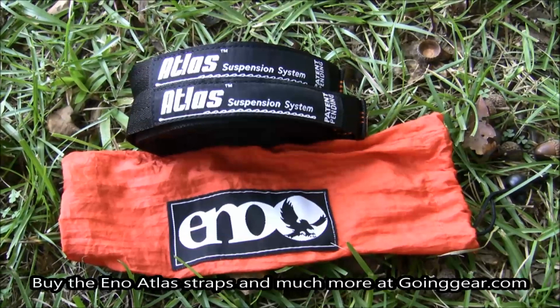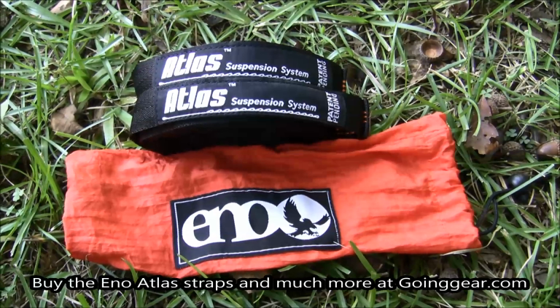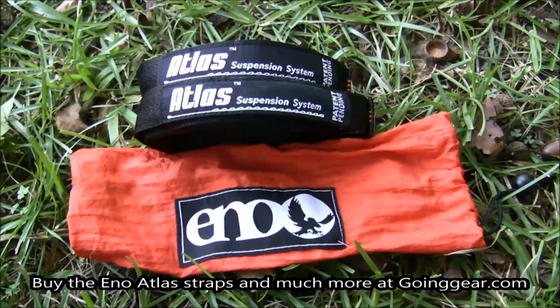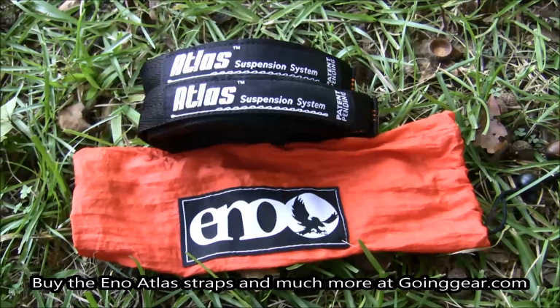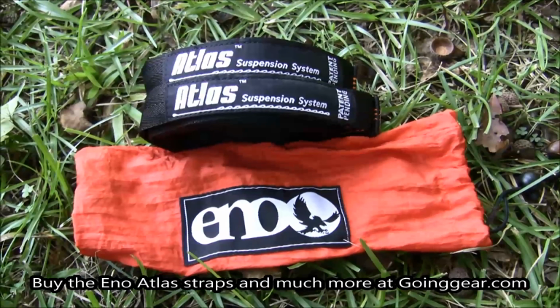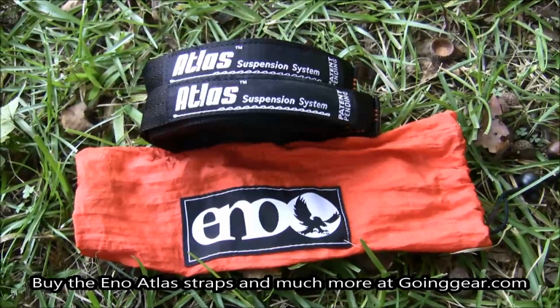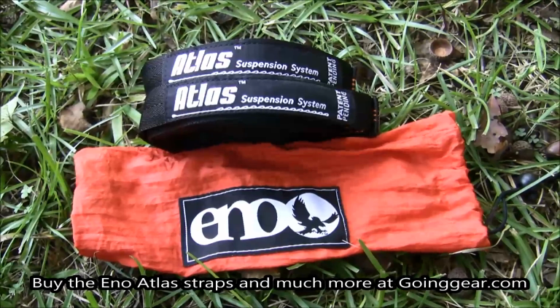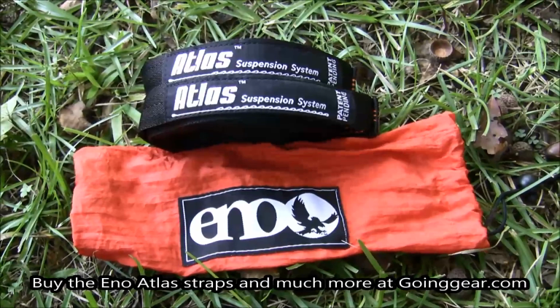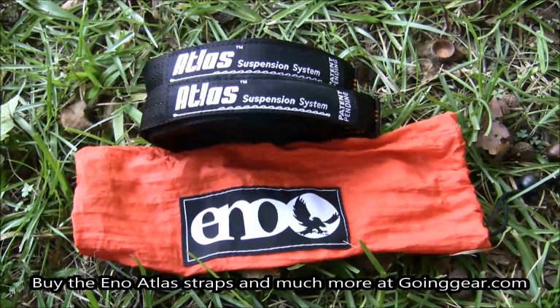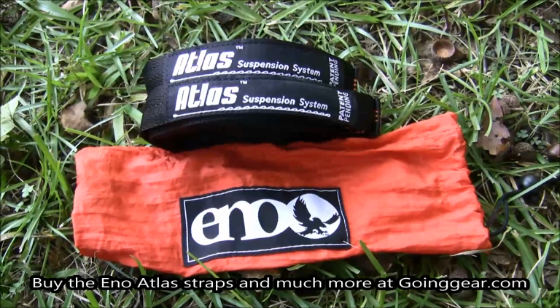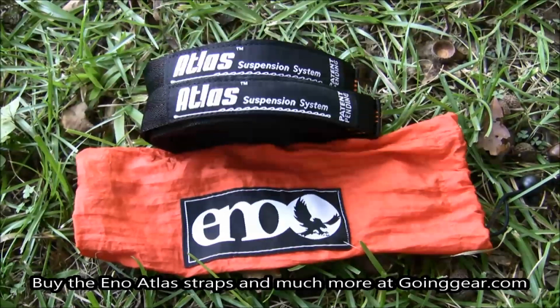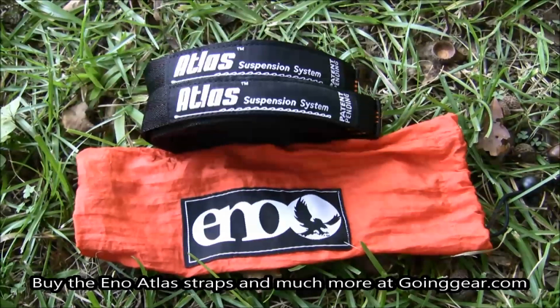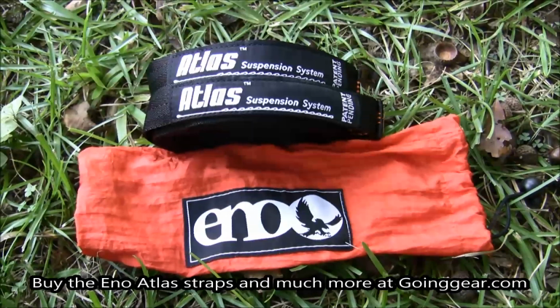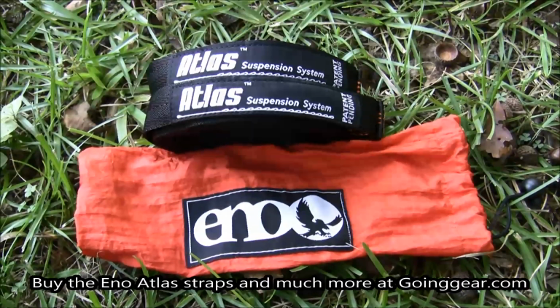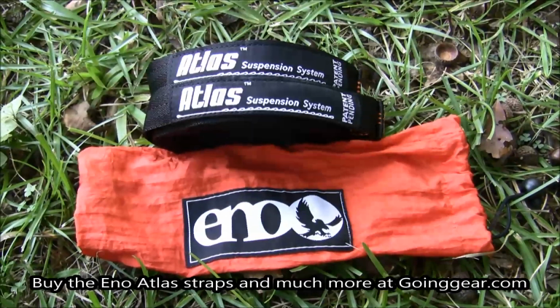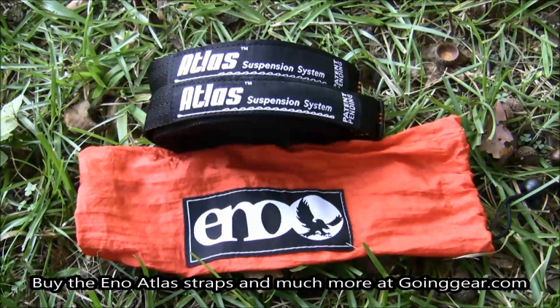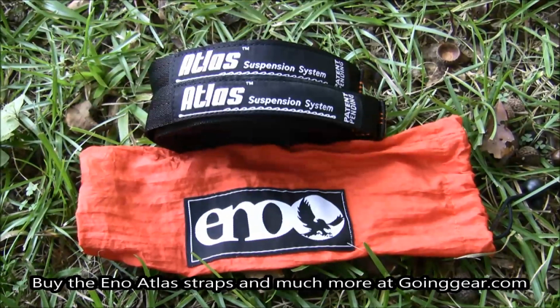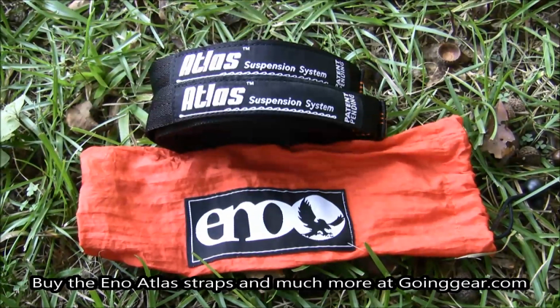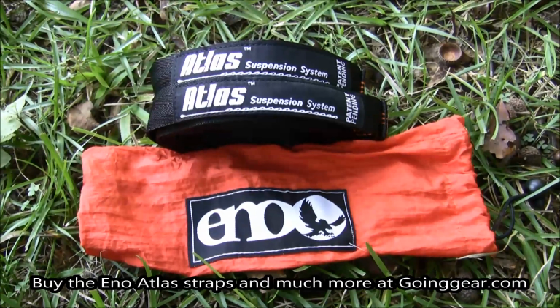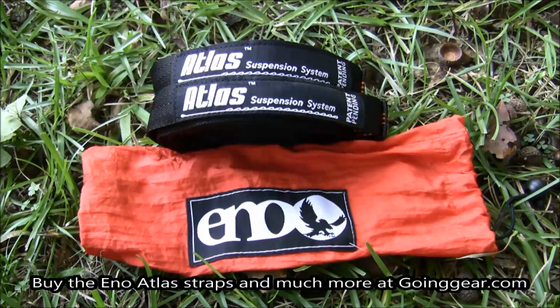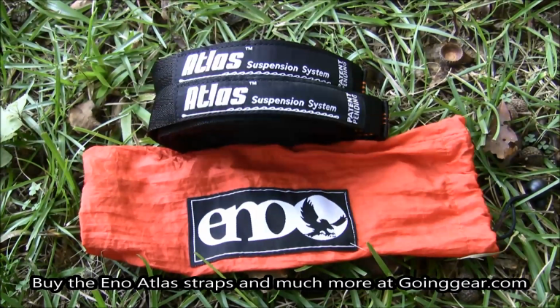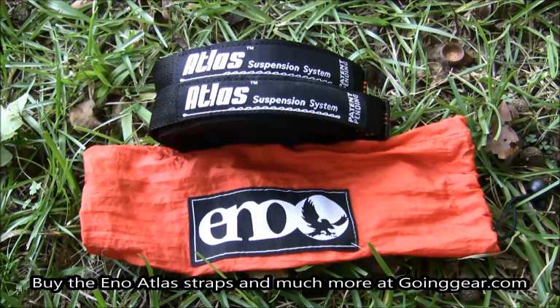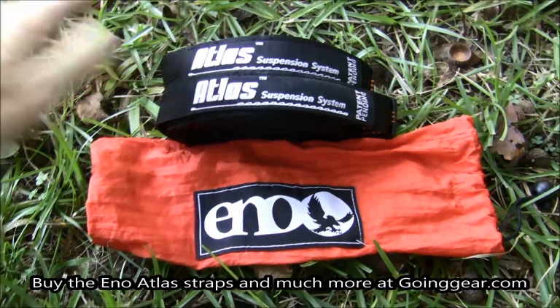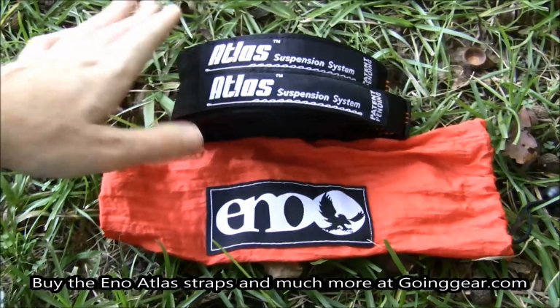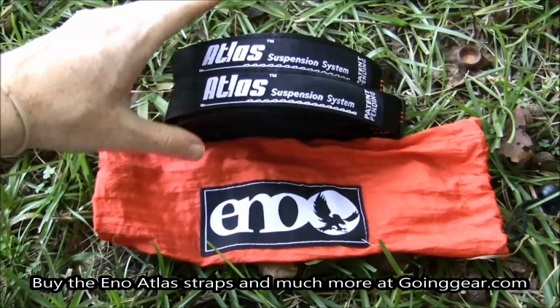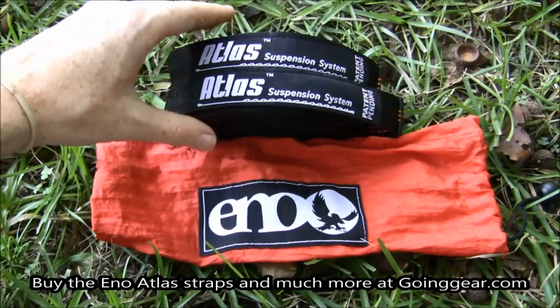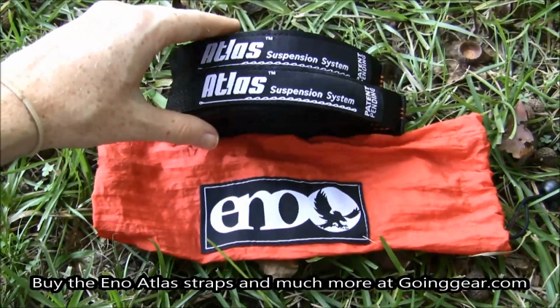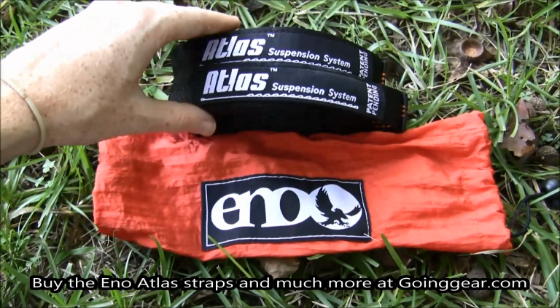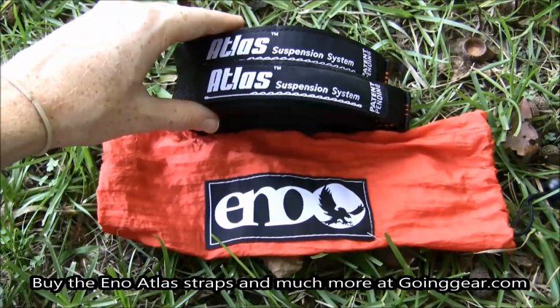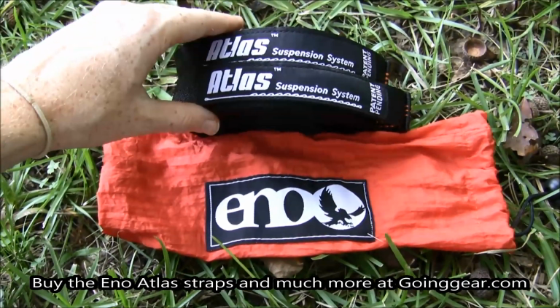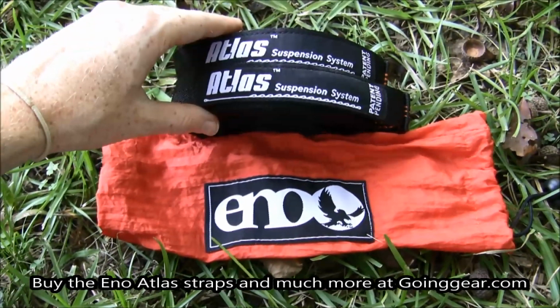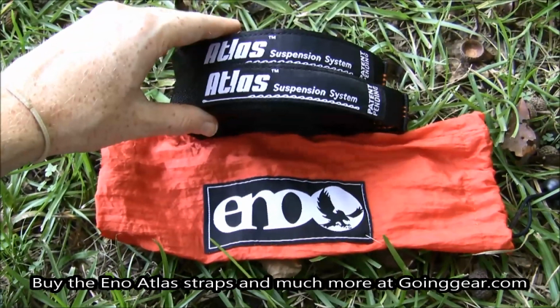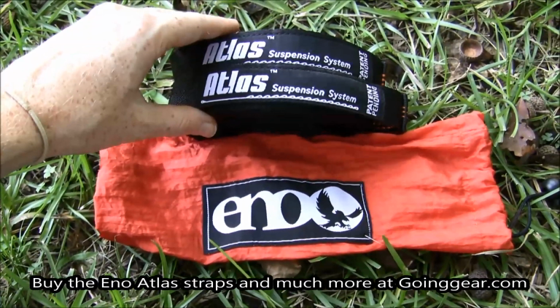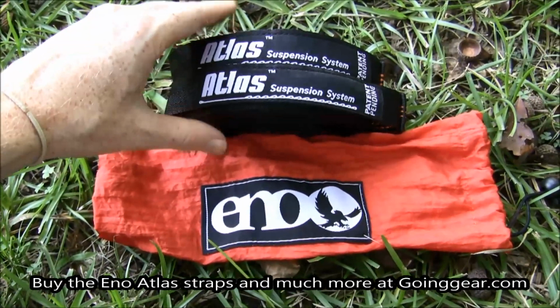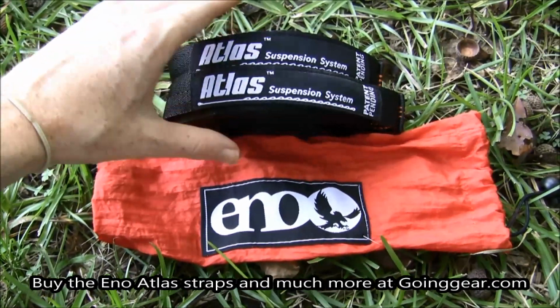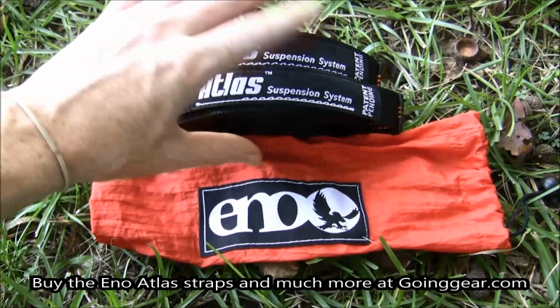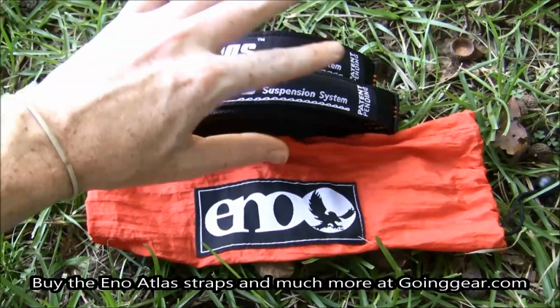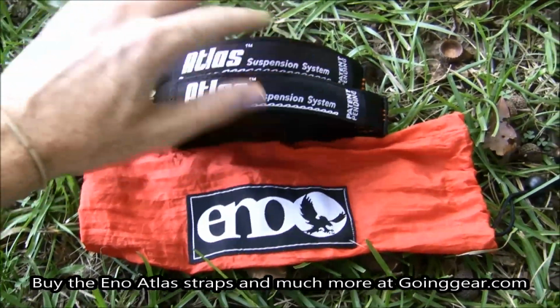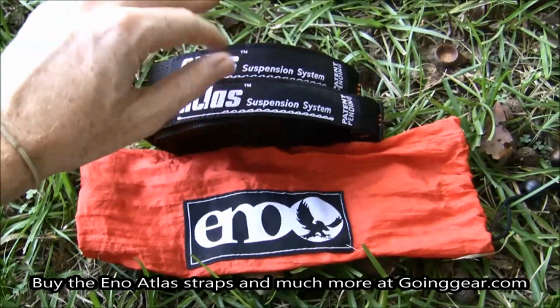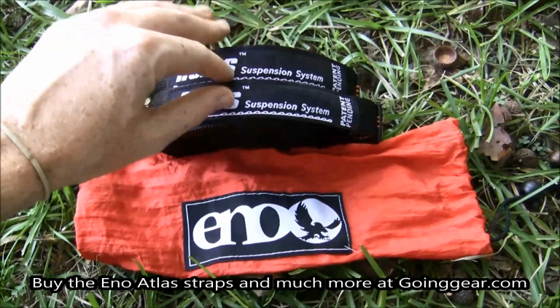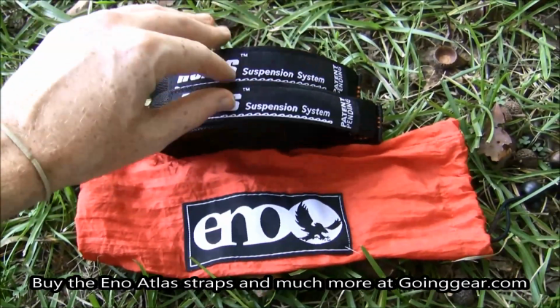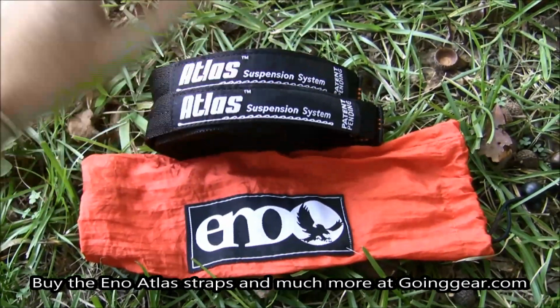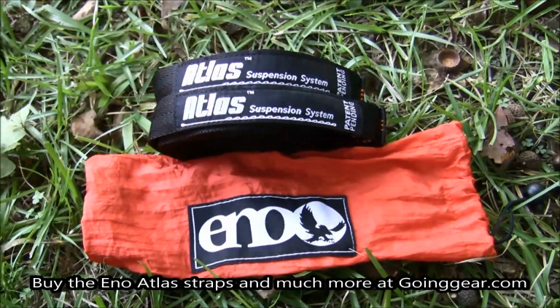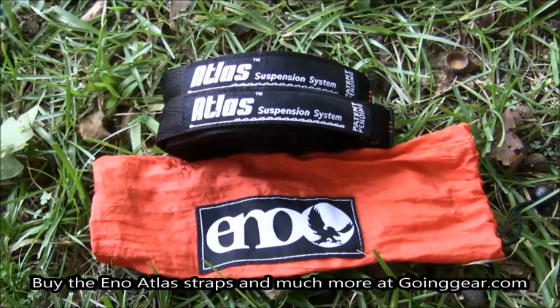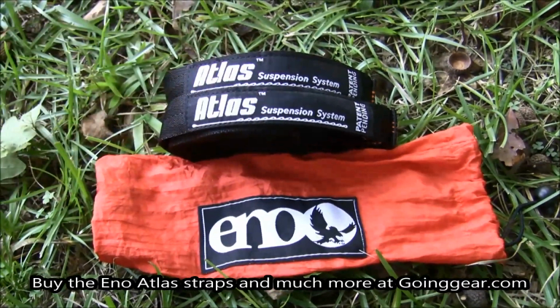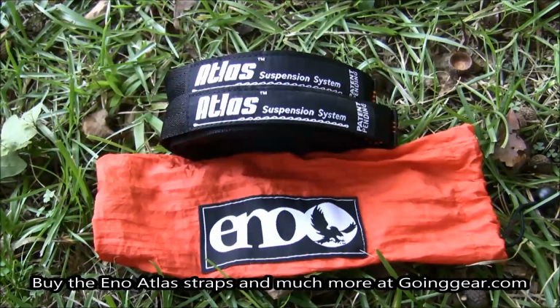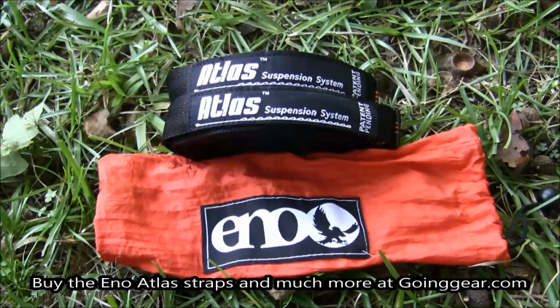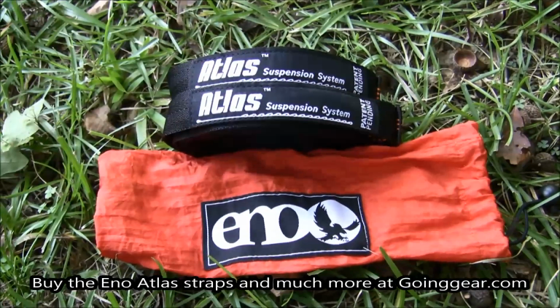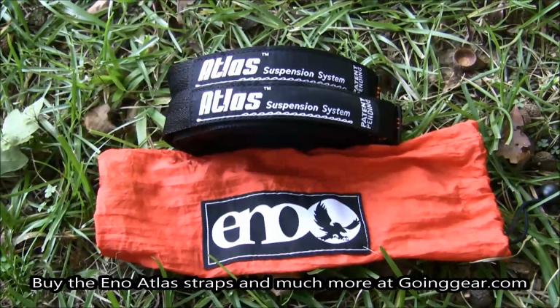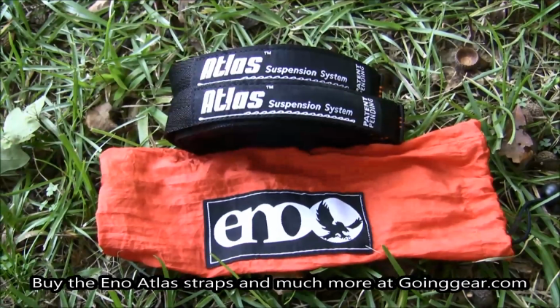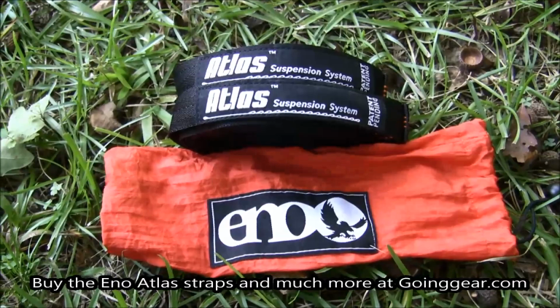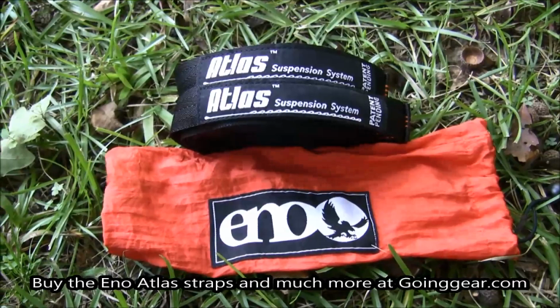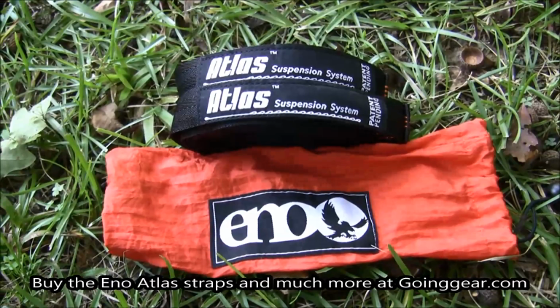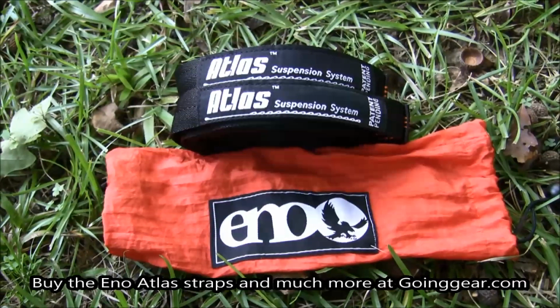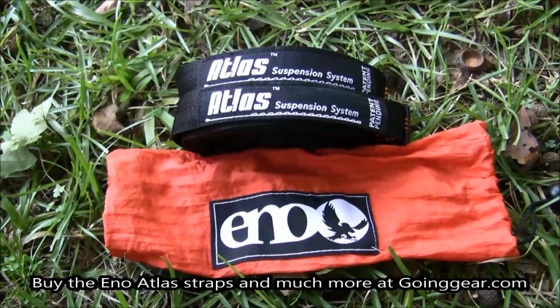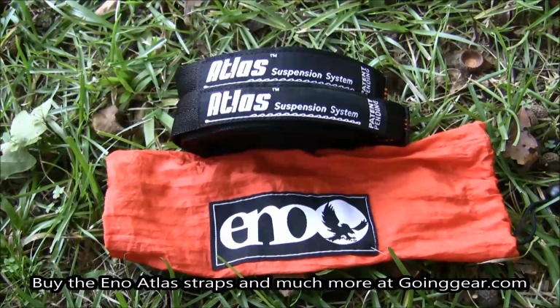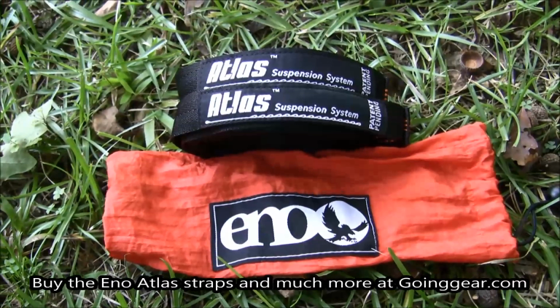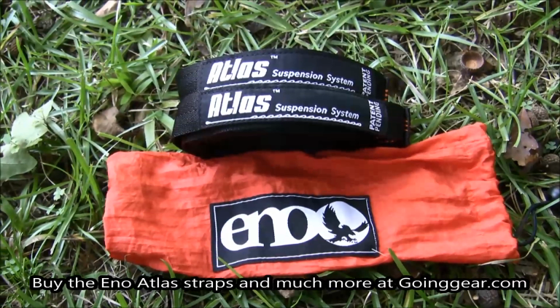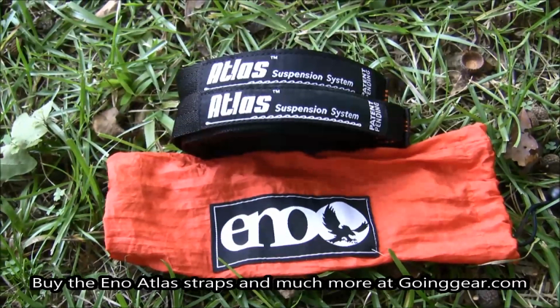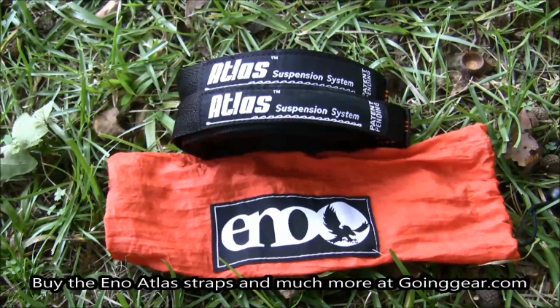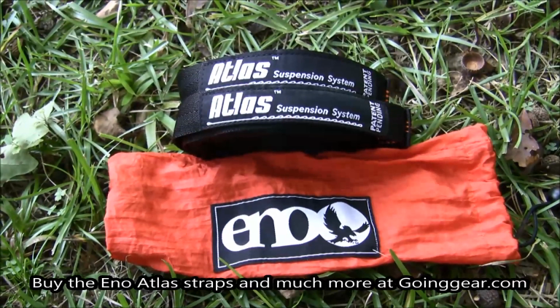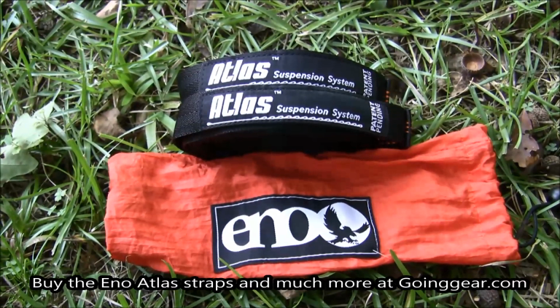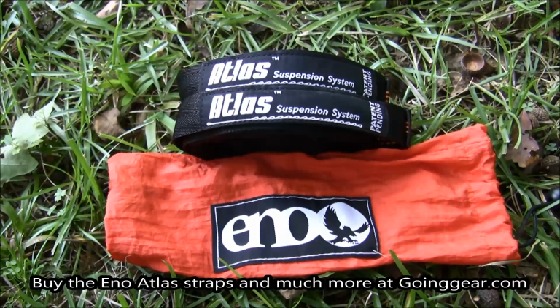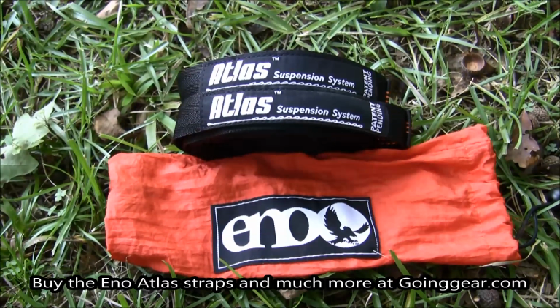Hey everyone, it's Jenny at goinggear.com and I have the Atlas suspension system for your ENO hammock to hang it up.